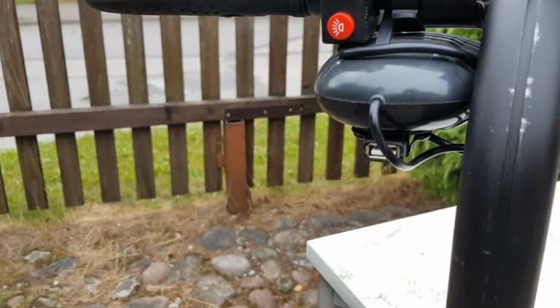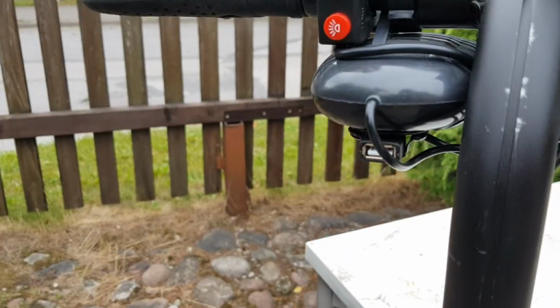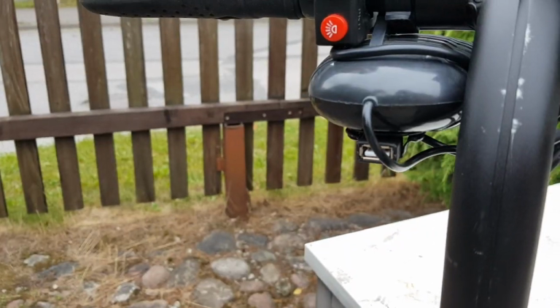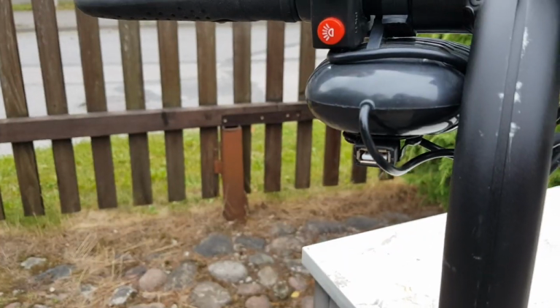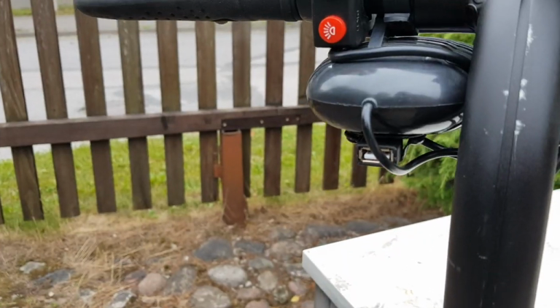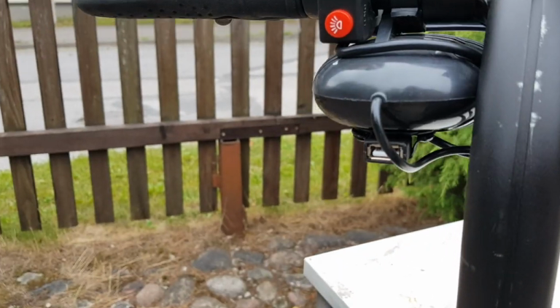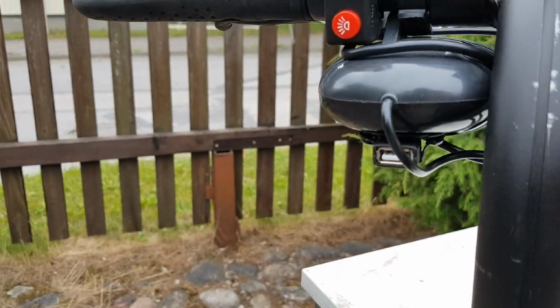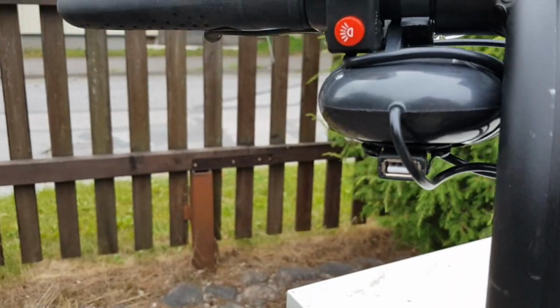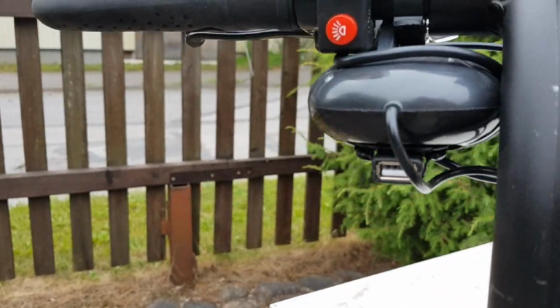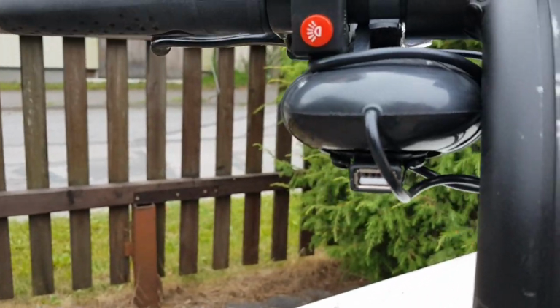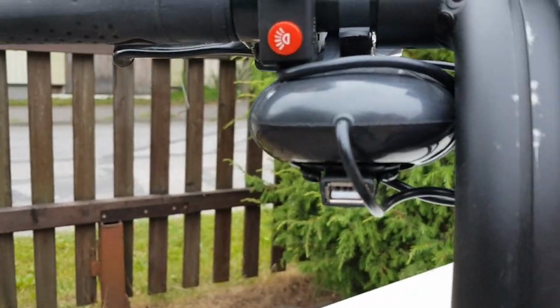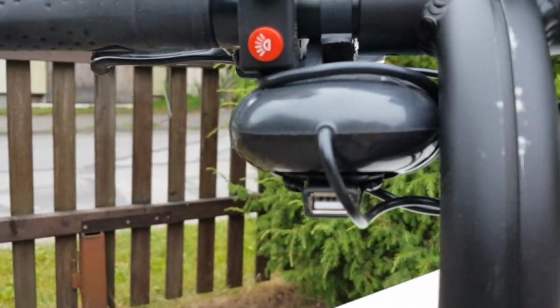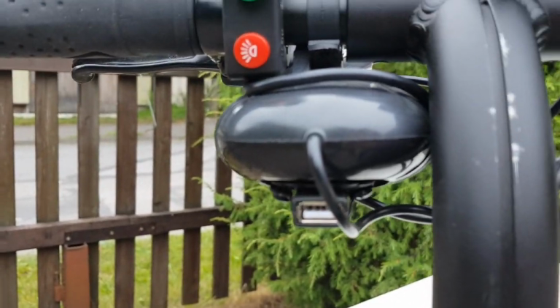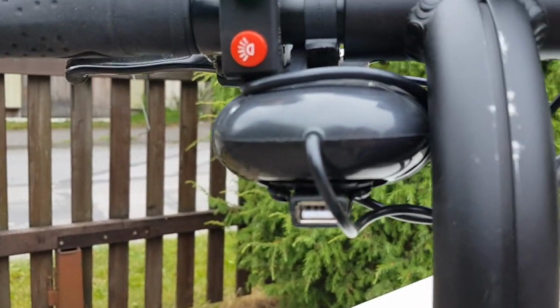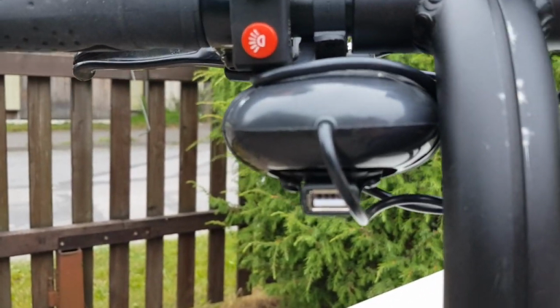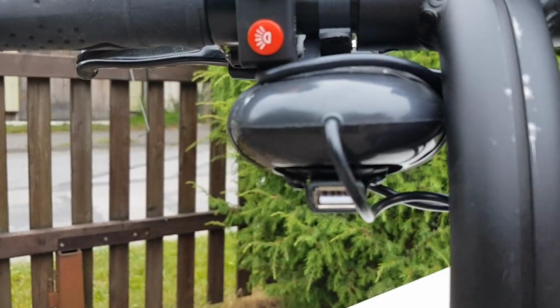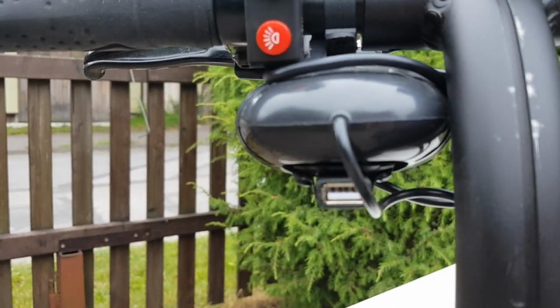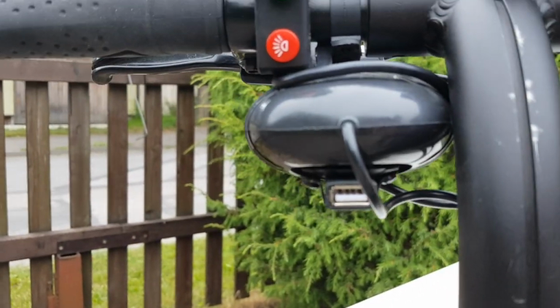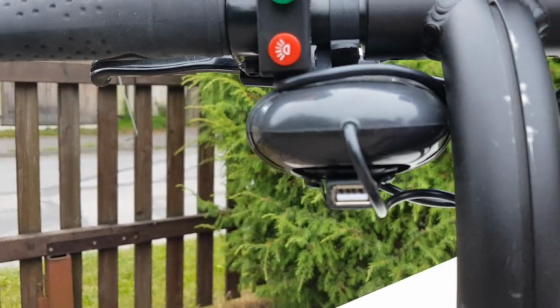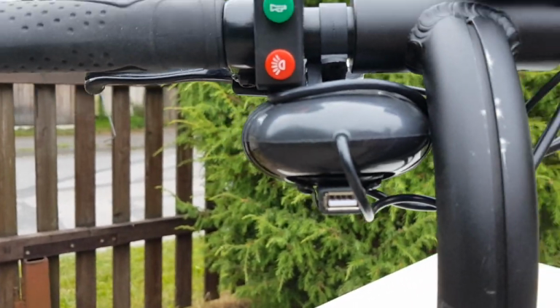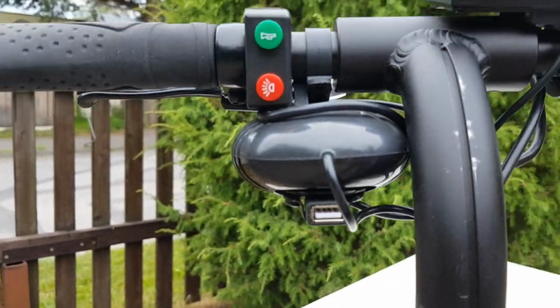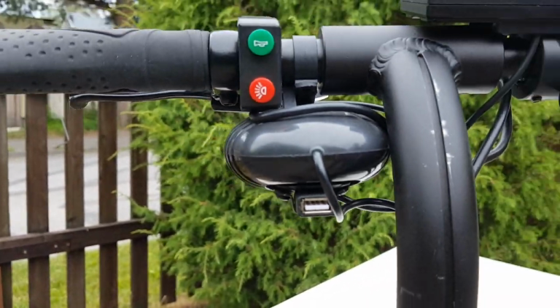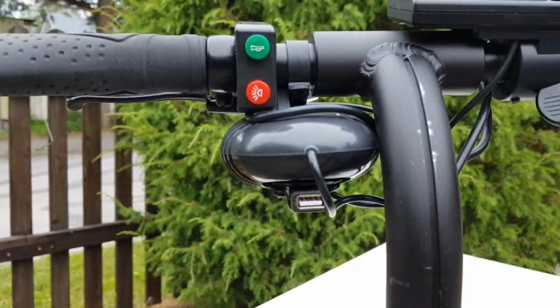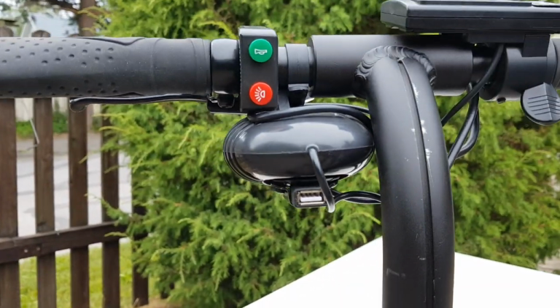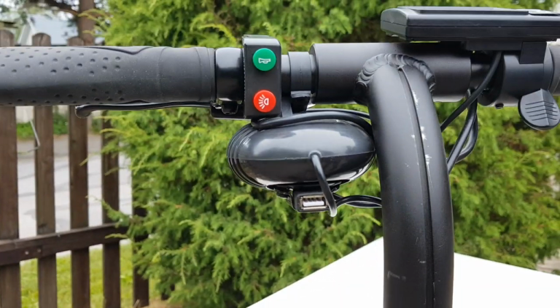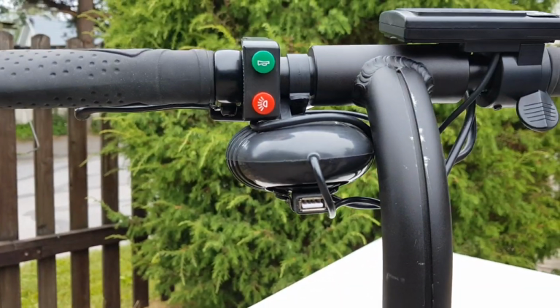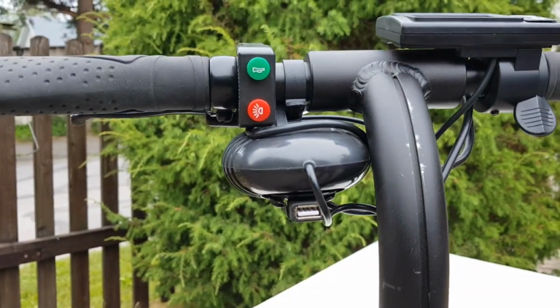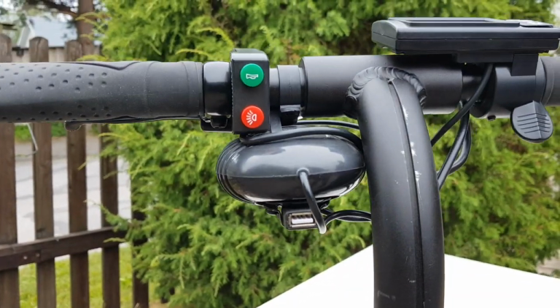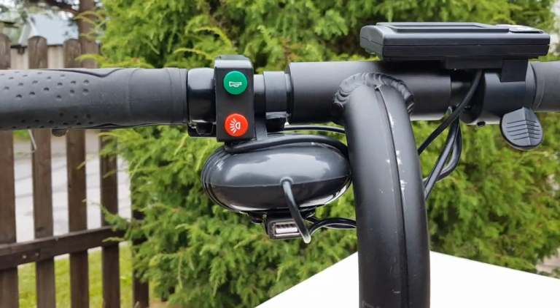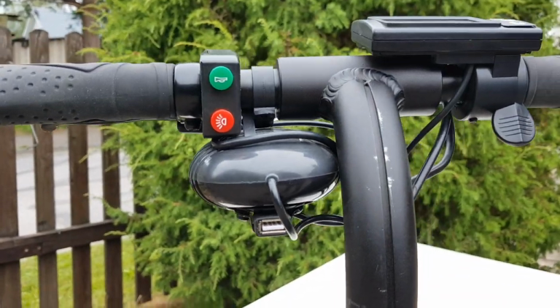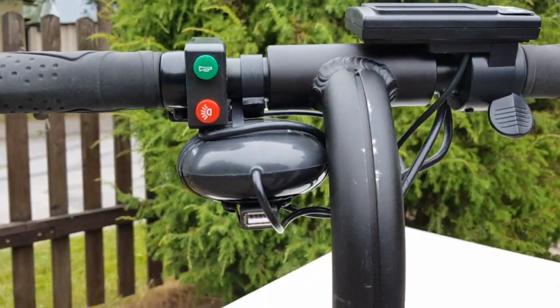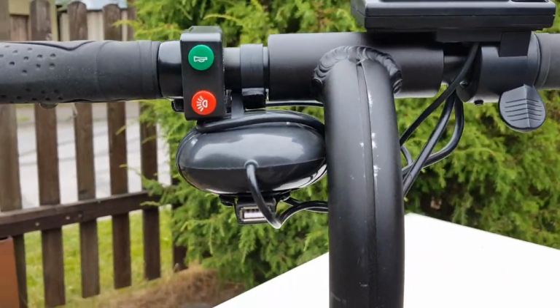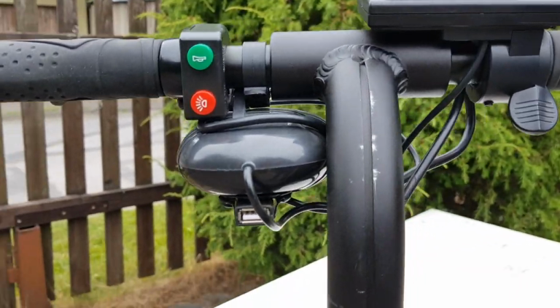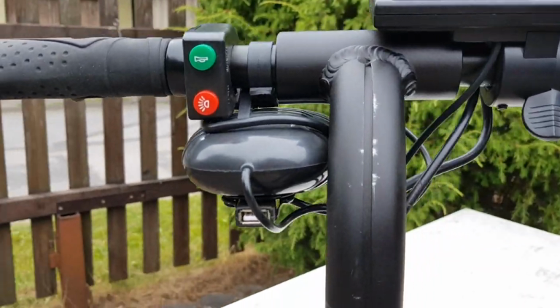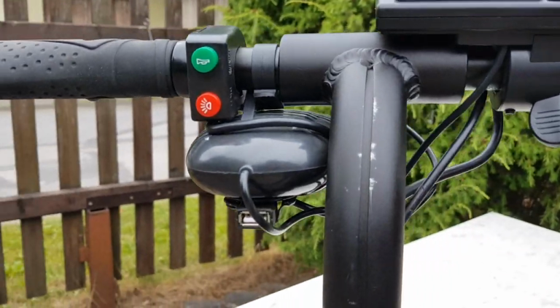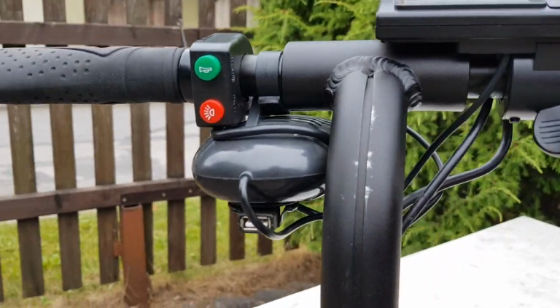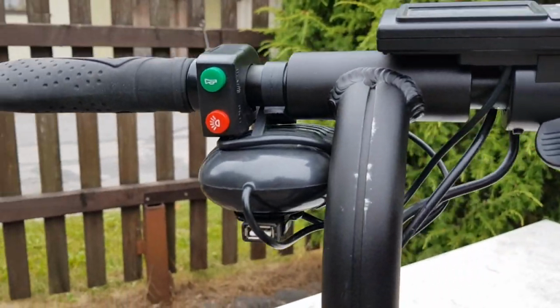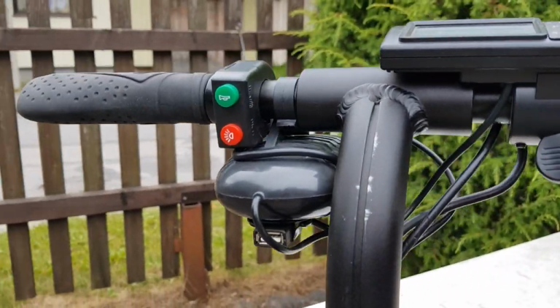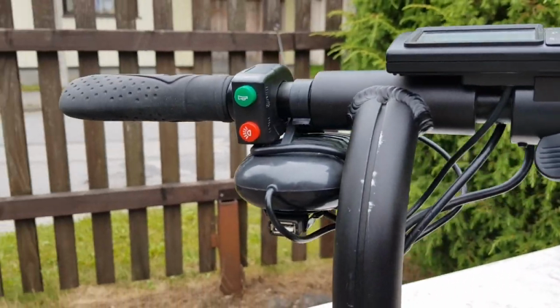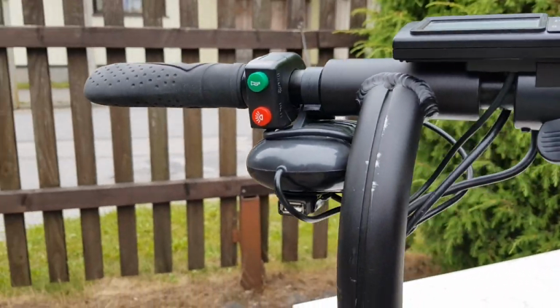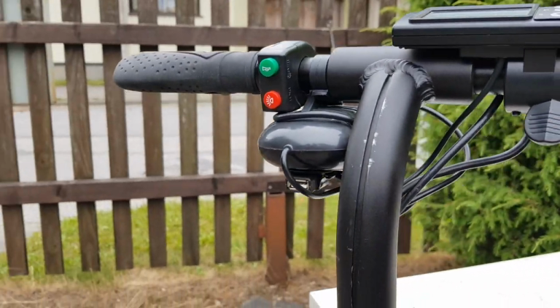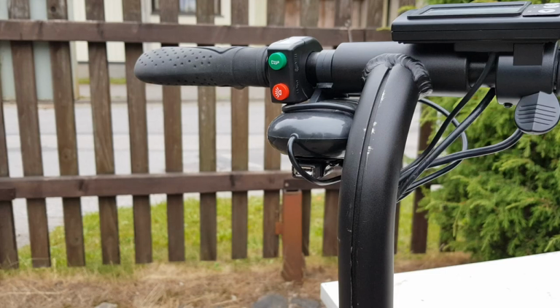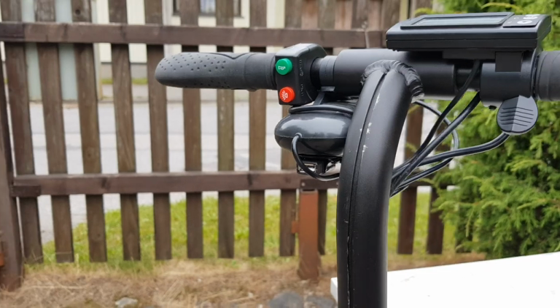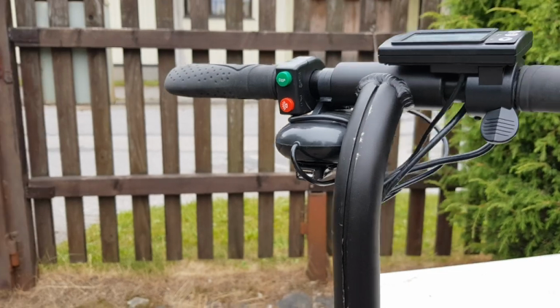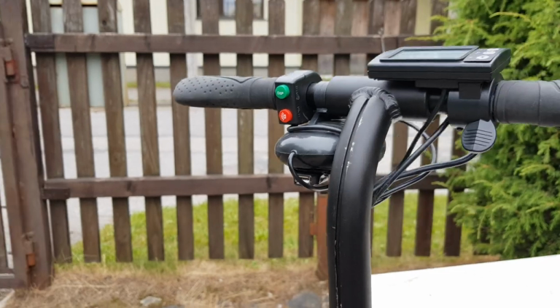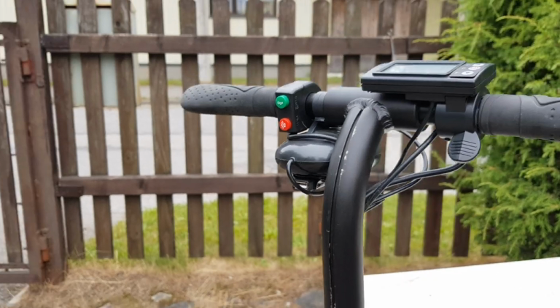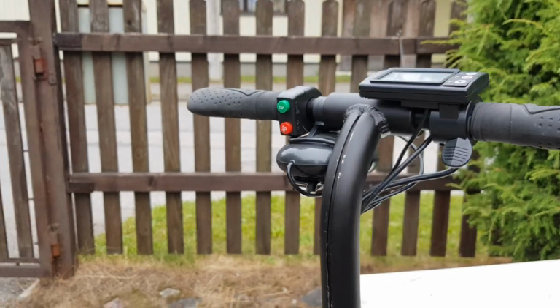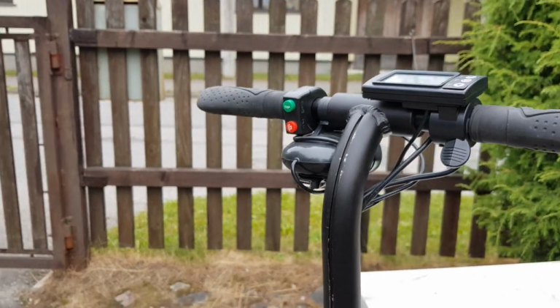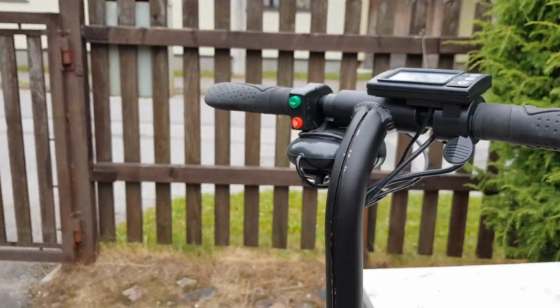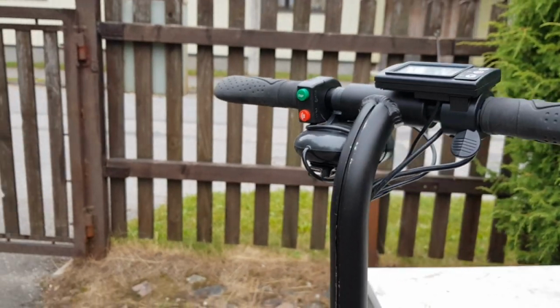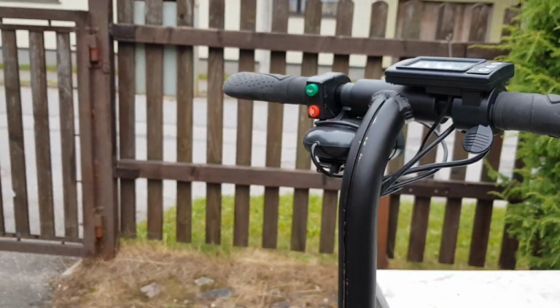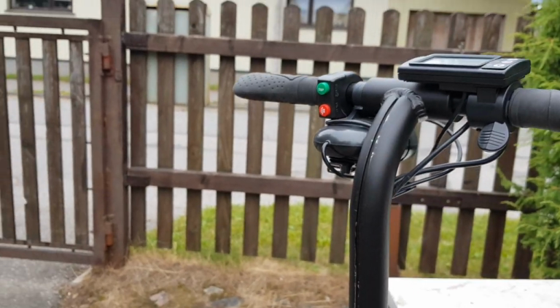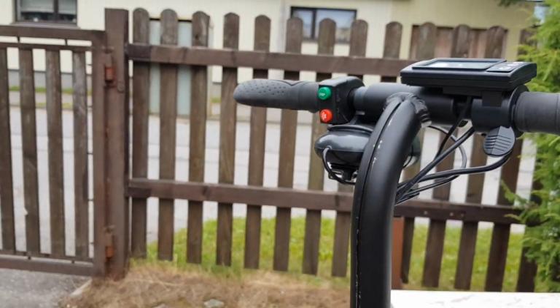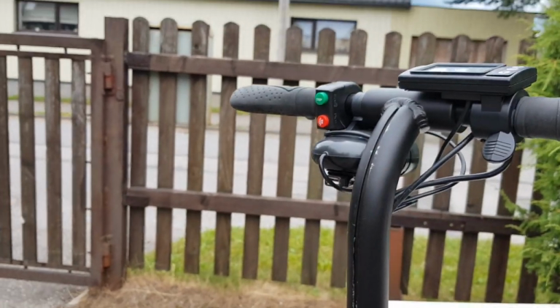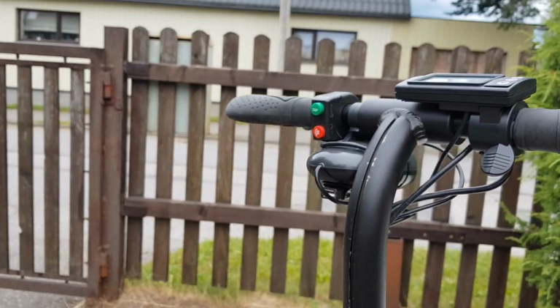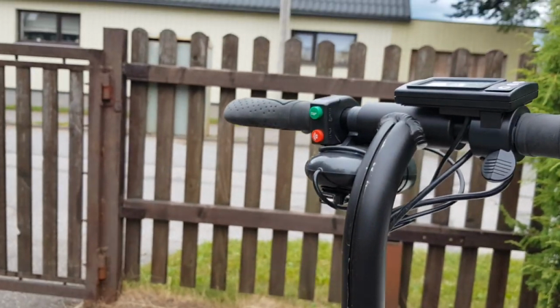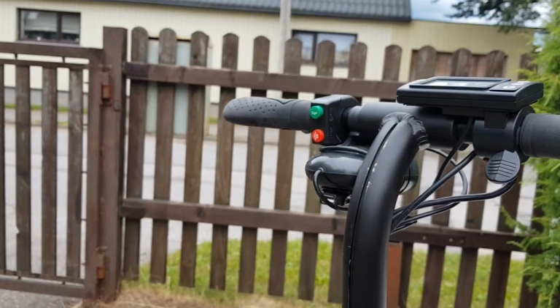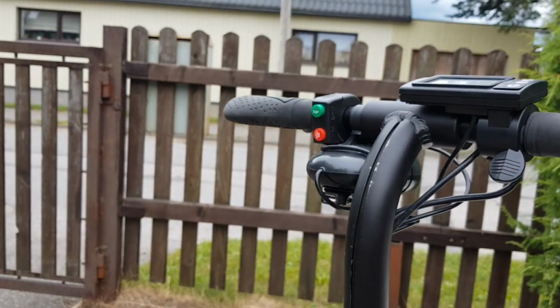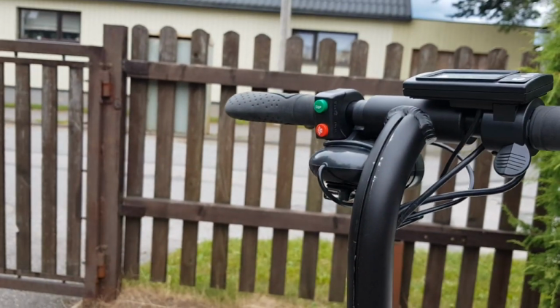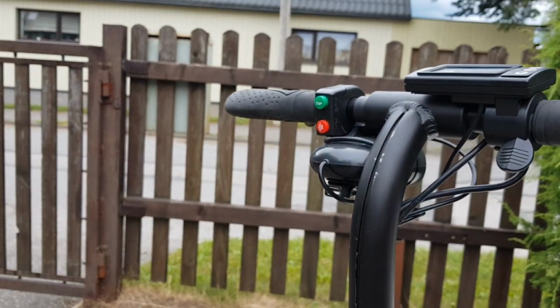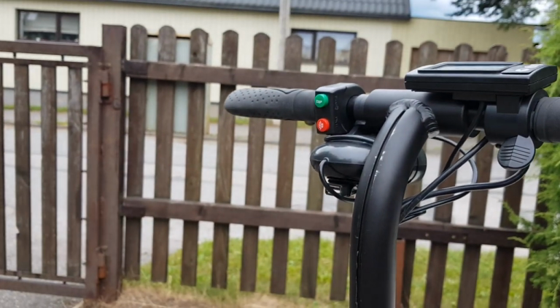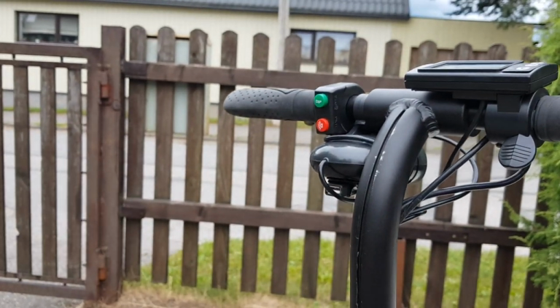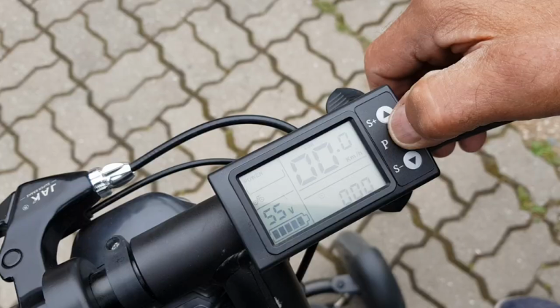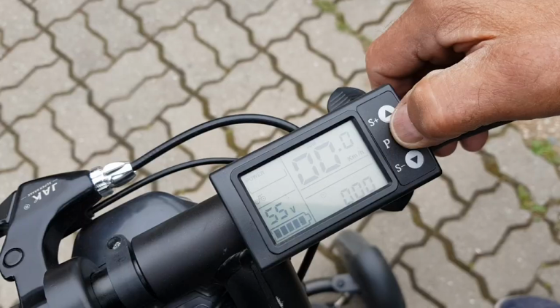There is also a USB switch in case you need to charge your mobile phone.